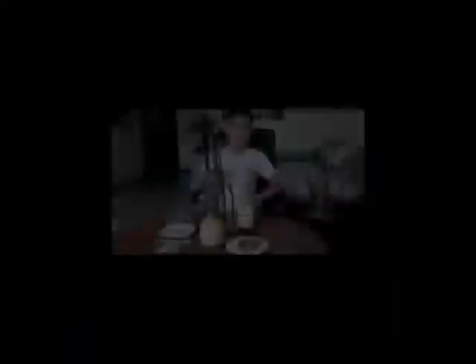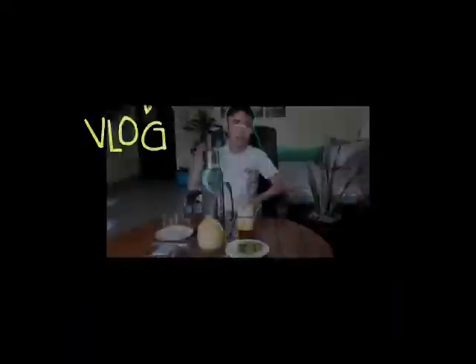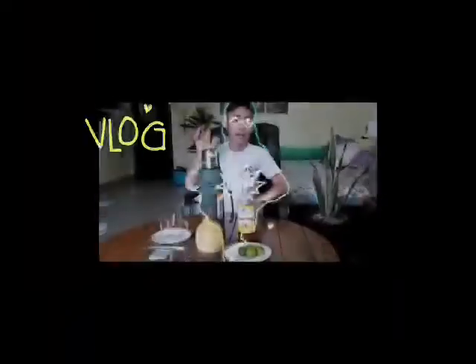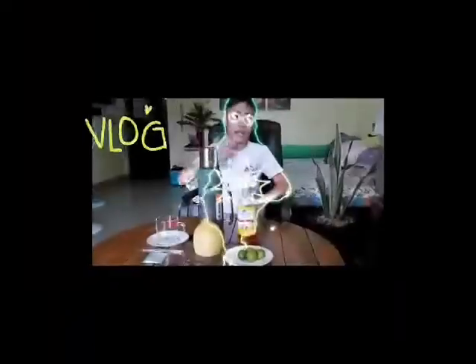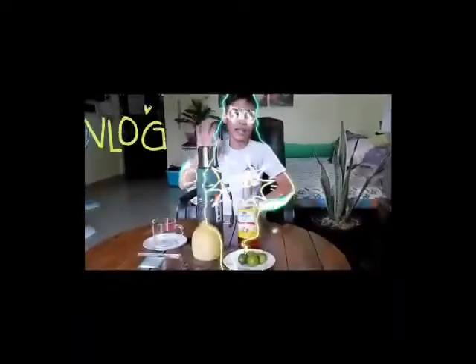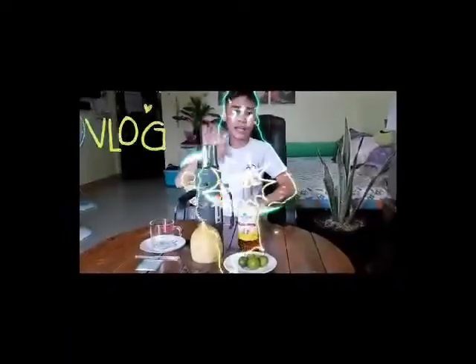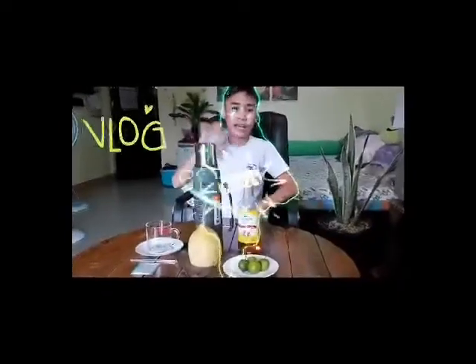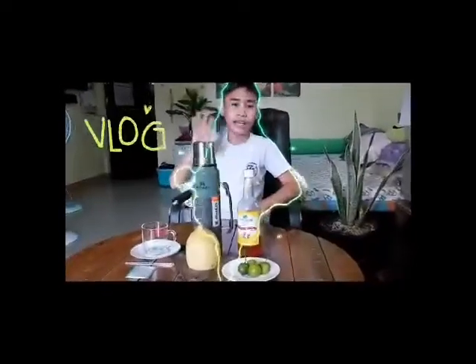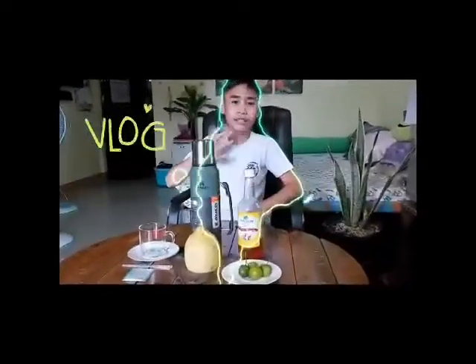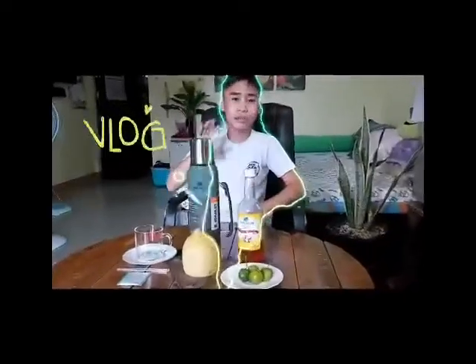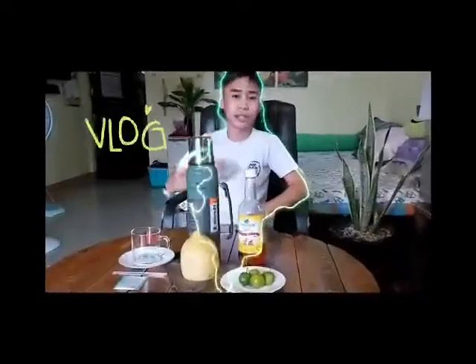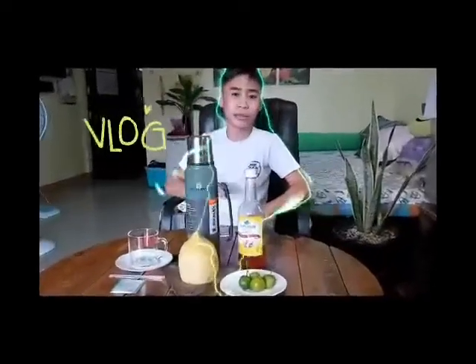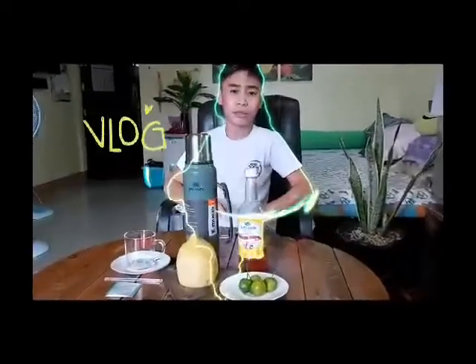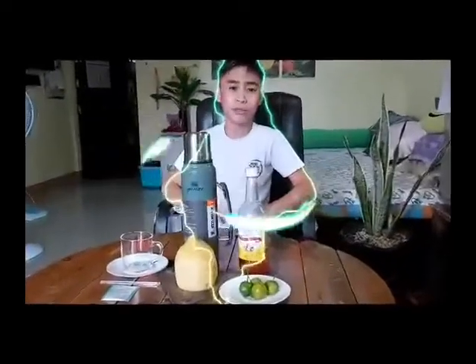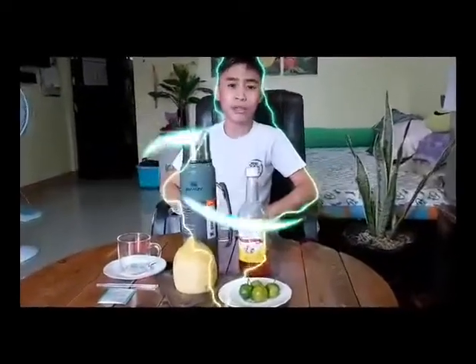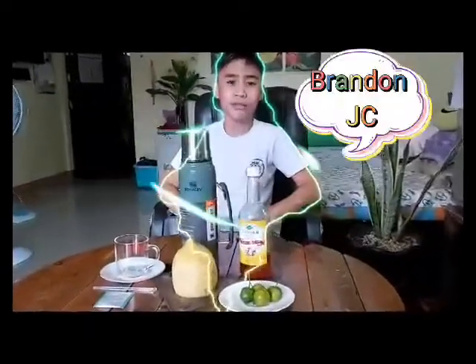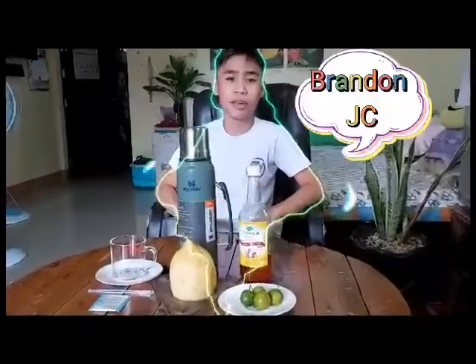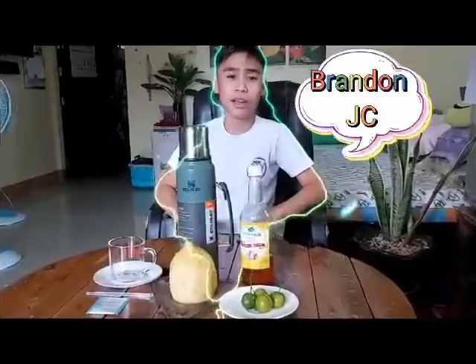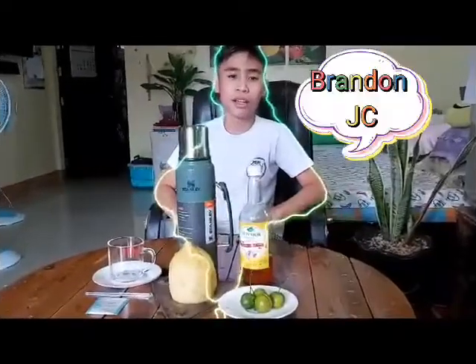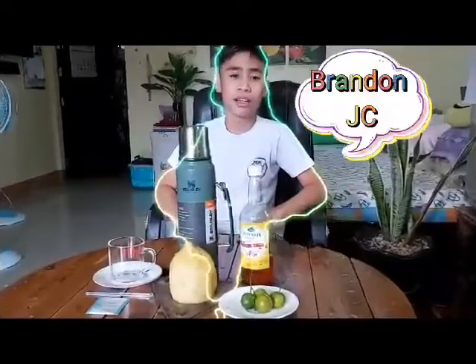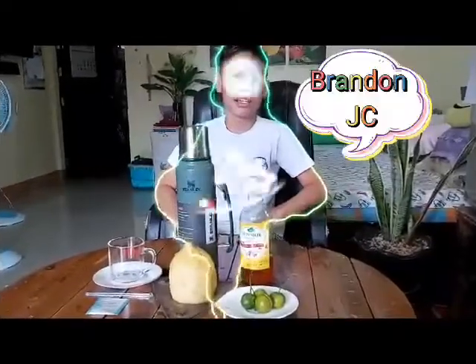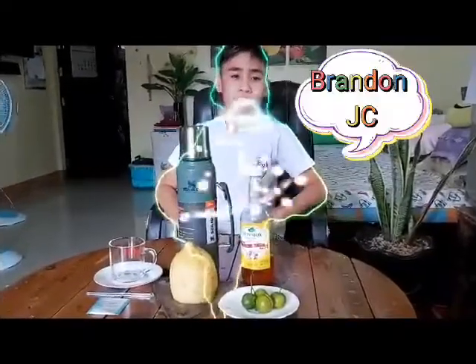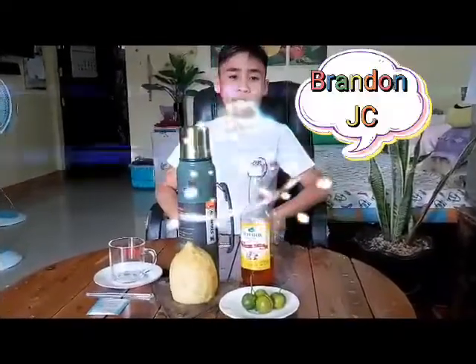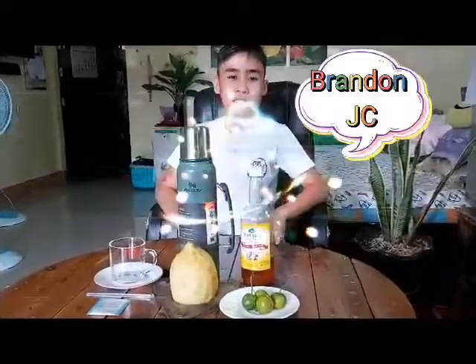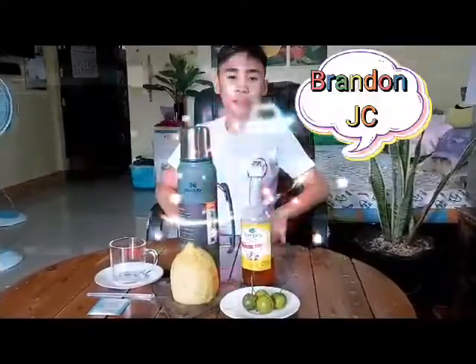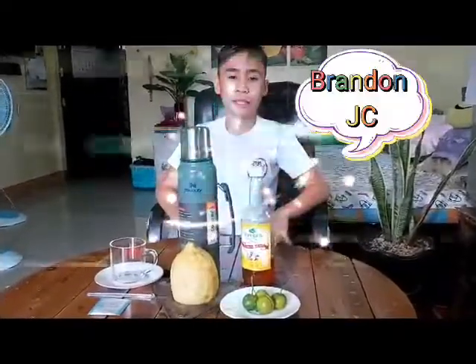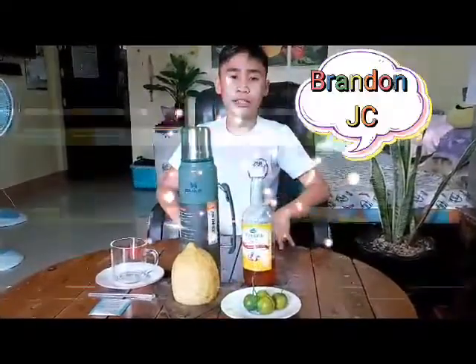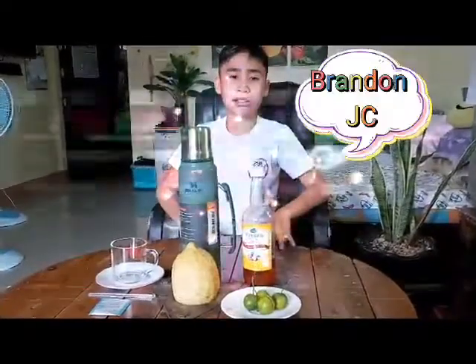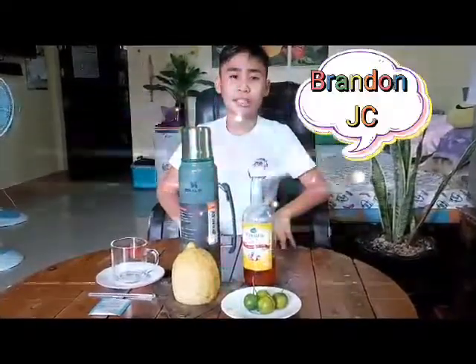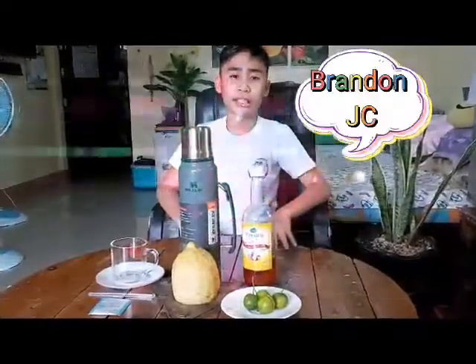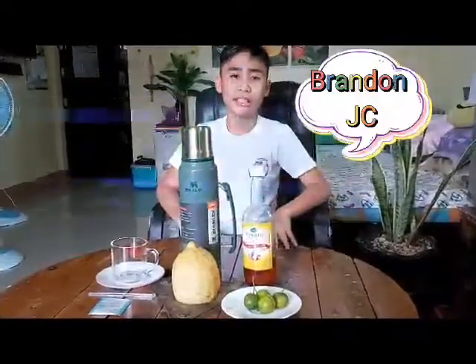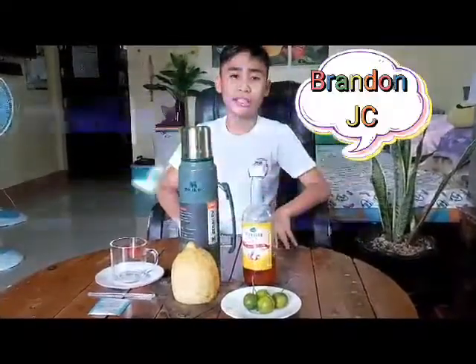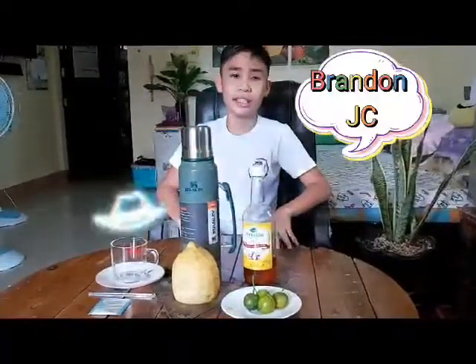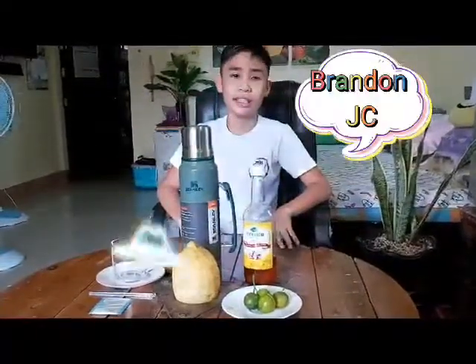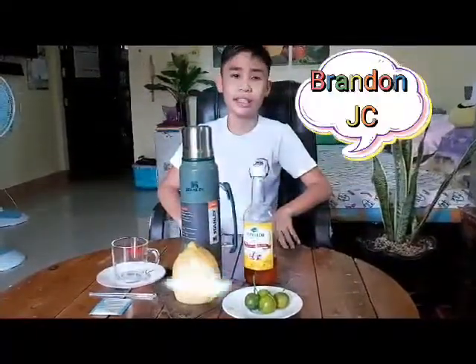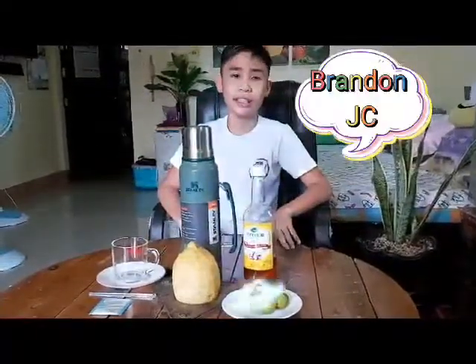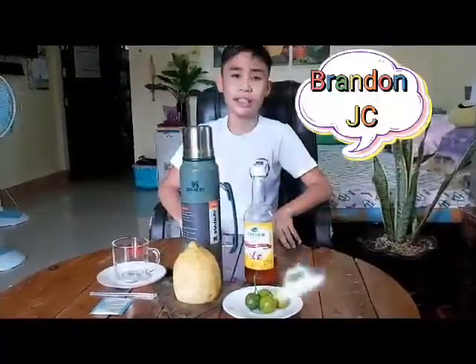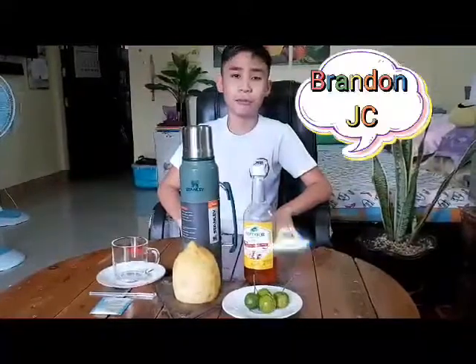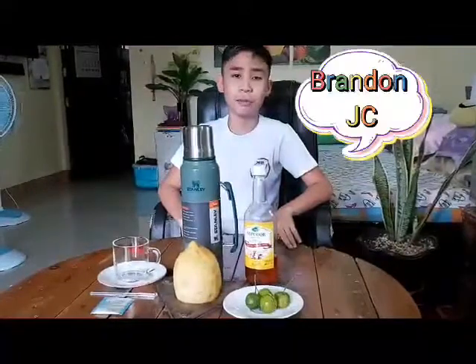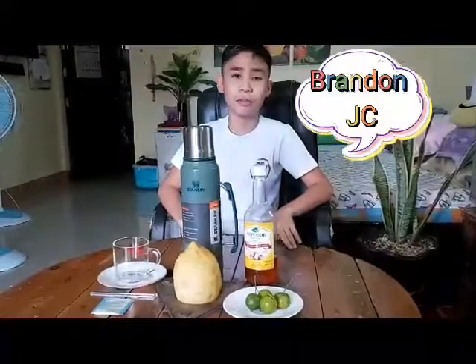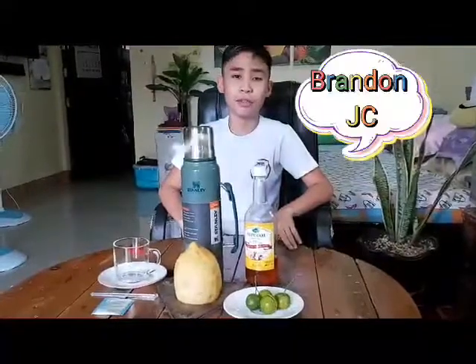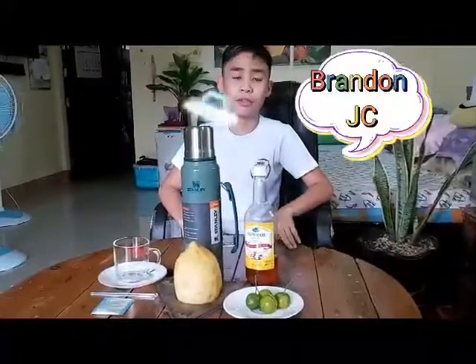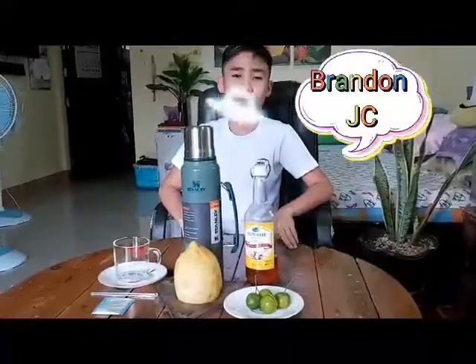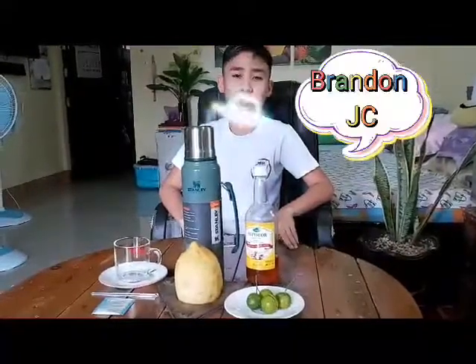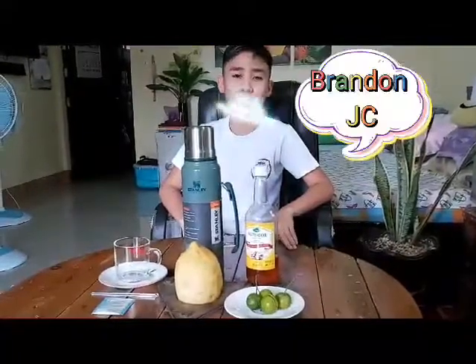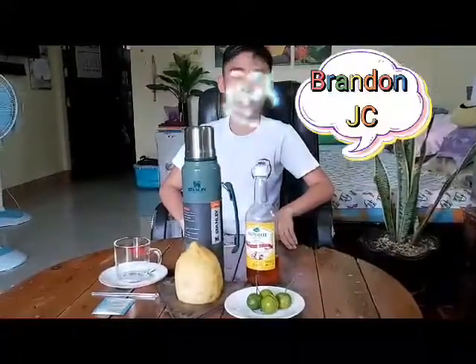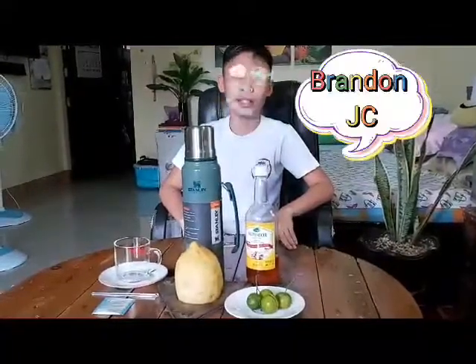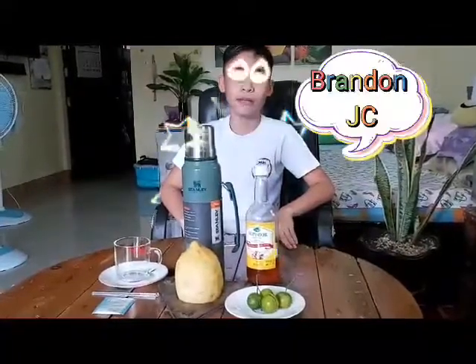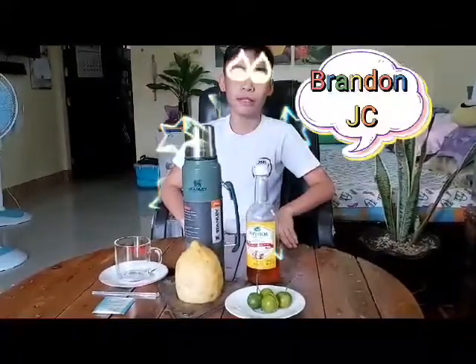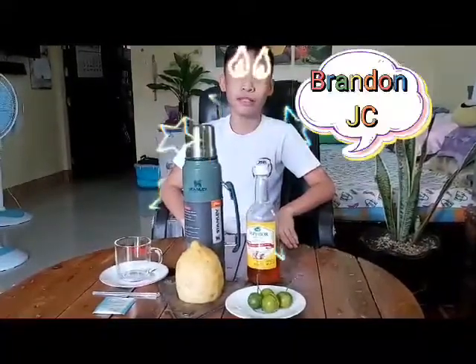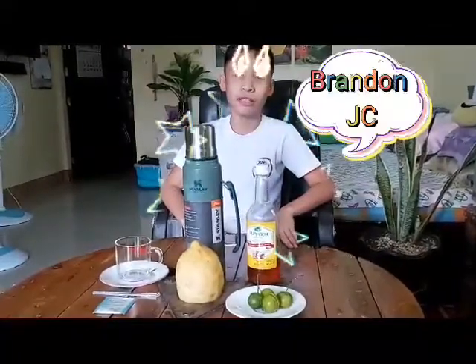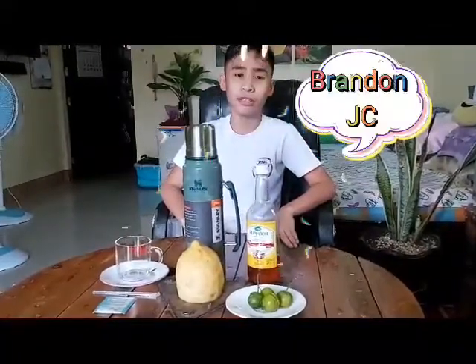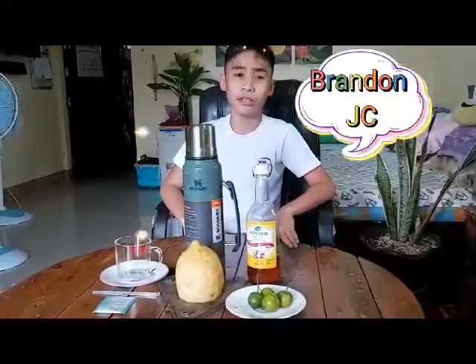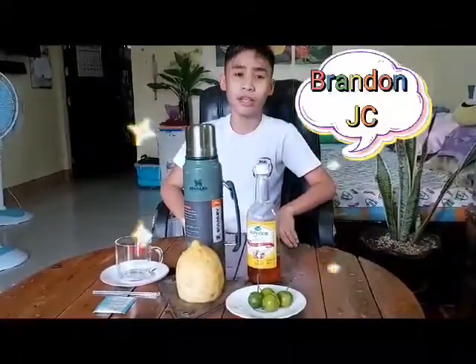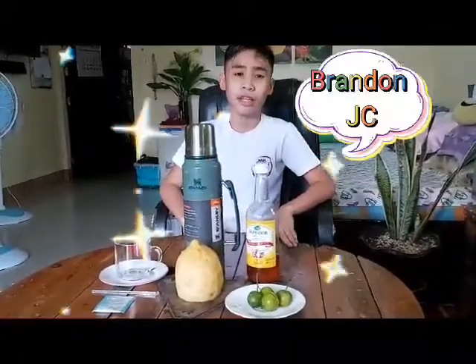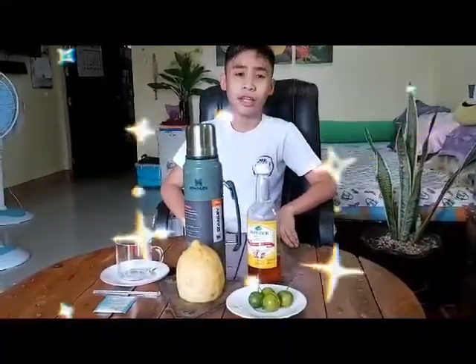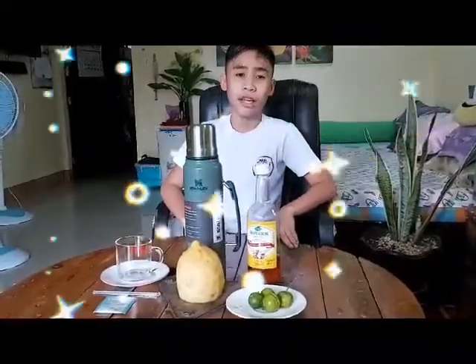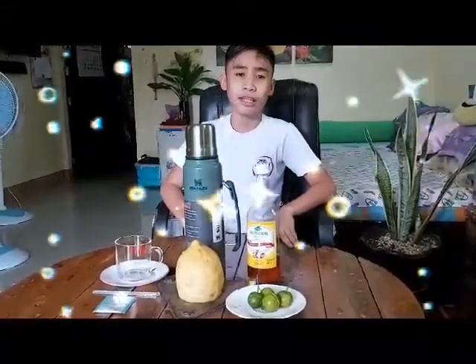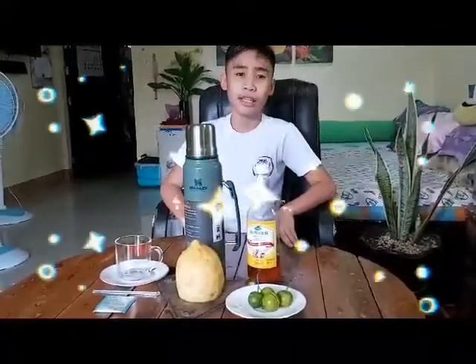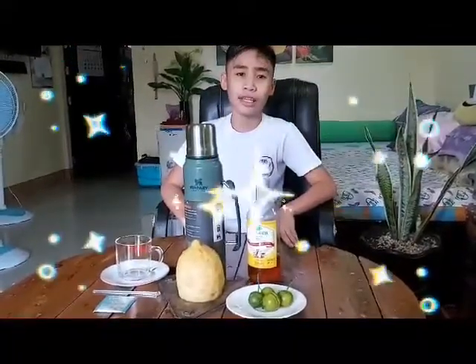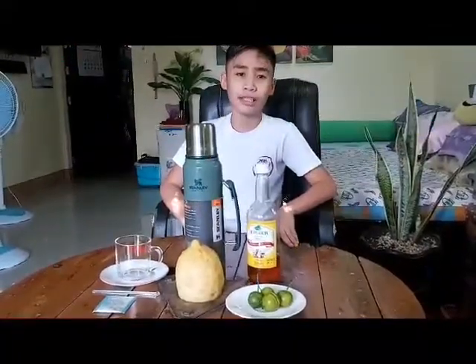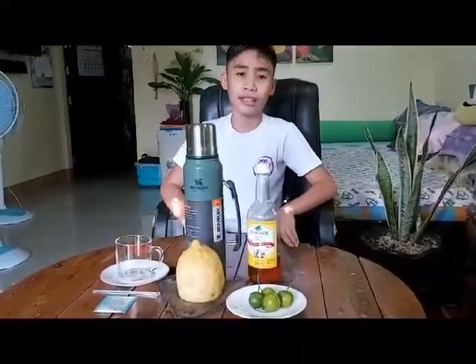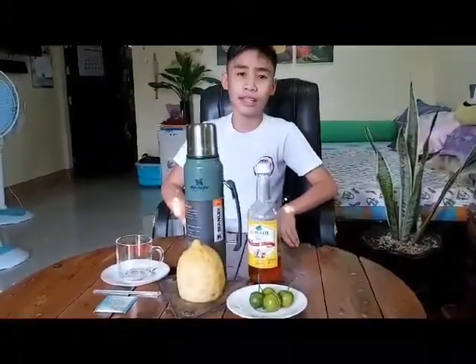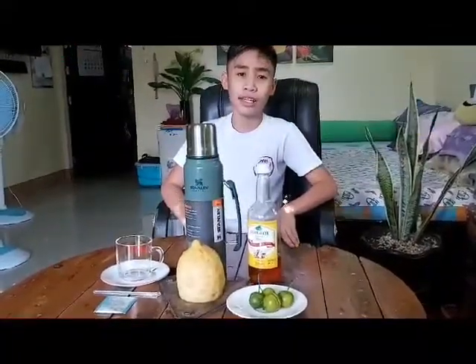Hi guys, welcome to my vlog. This is Brandon J.C., grade 6 pupil of Mambusa Elementary School, SSES.